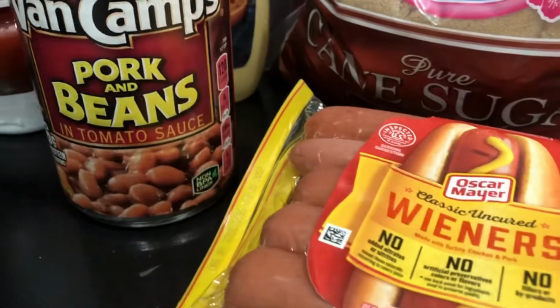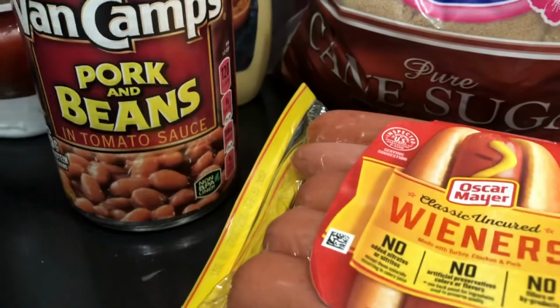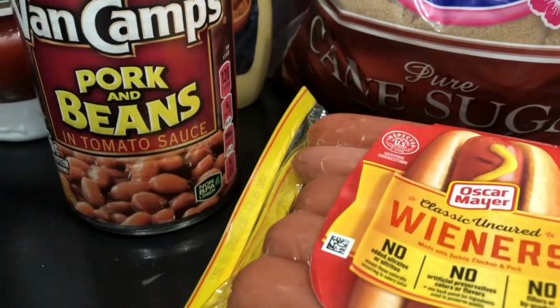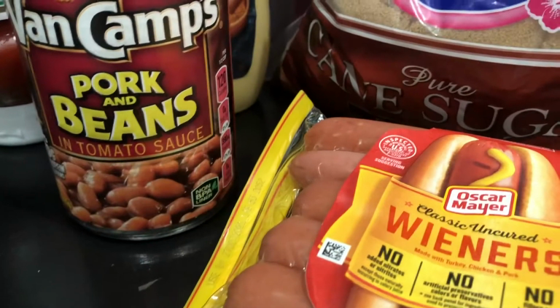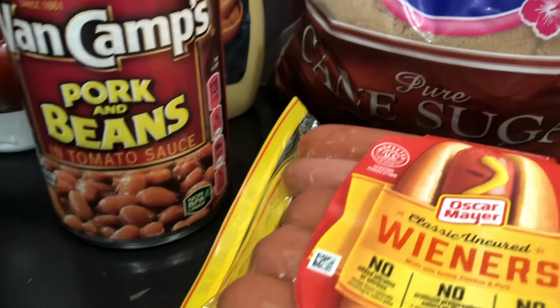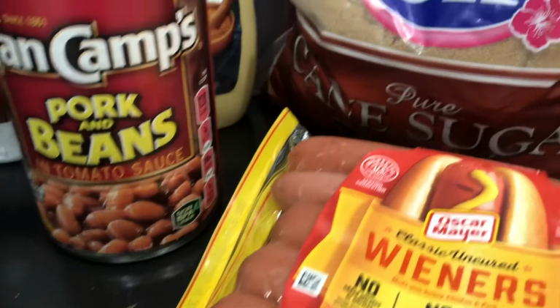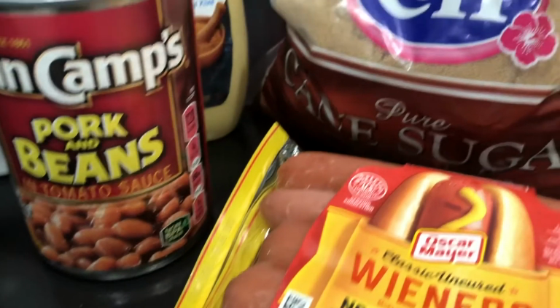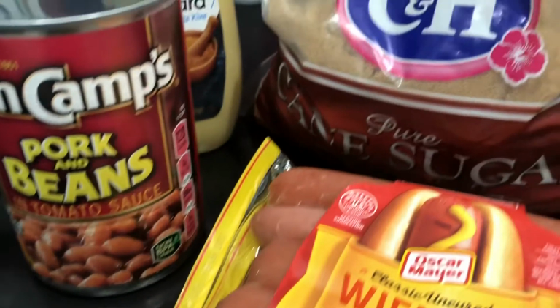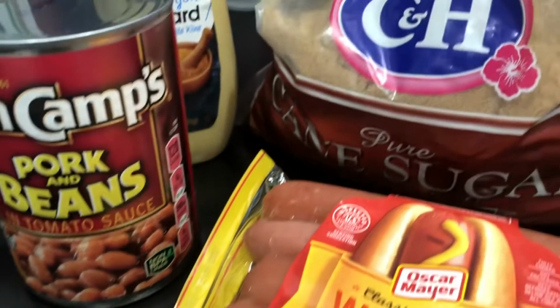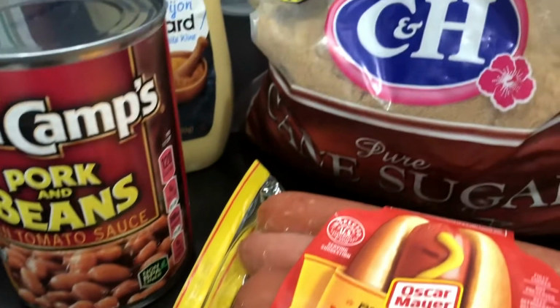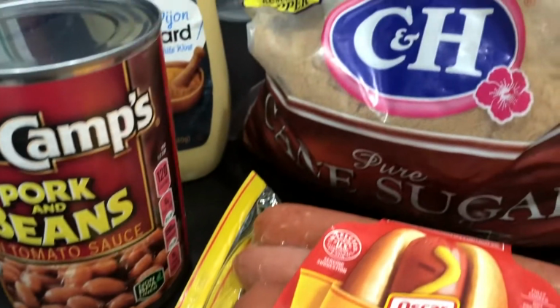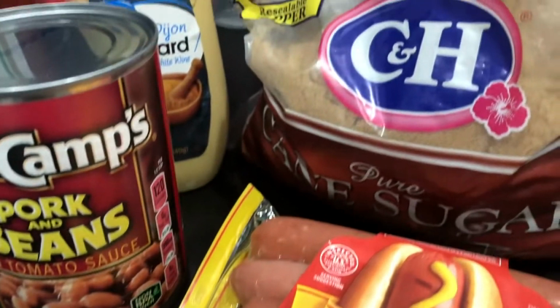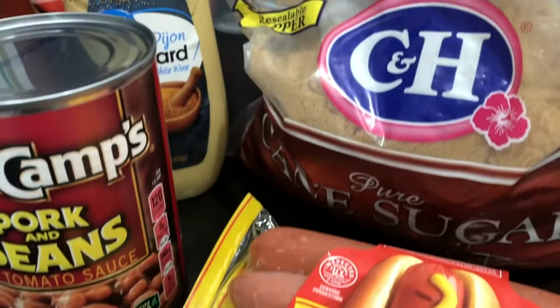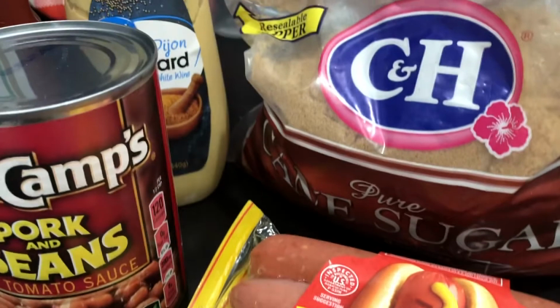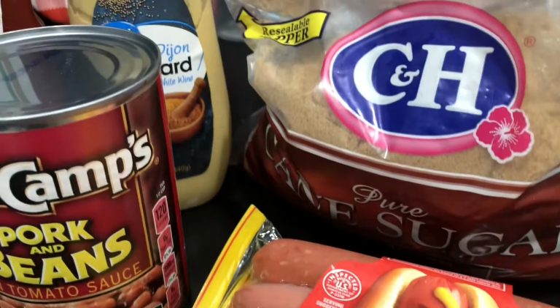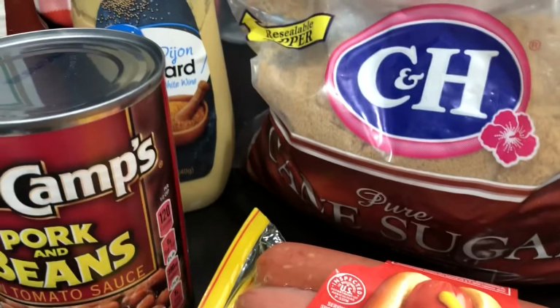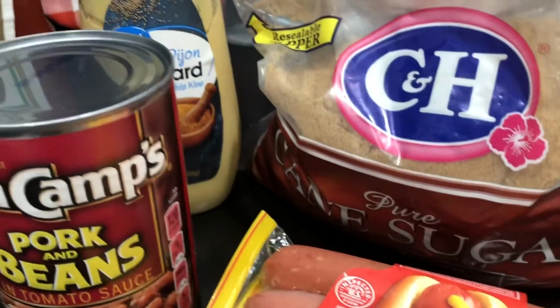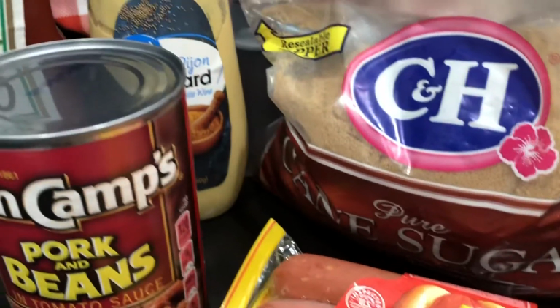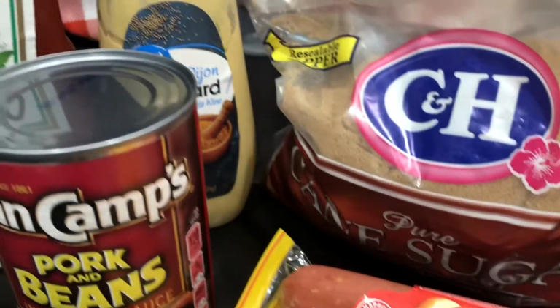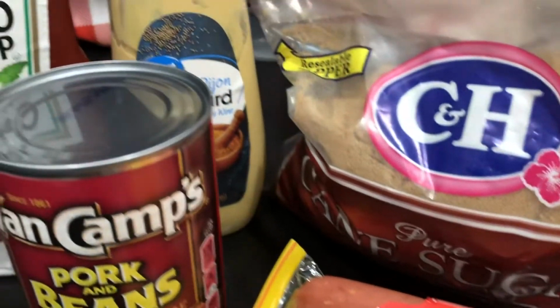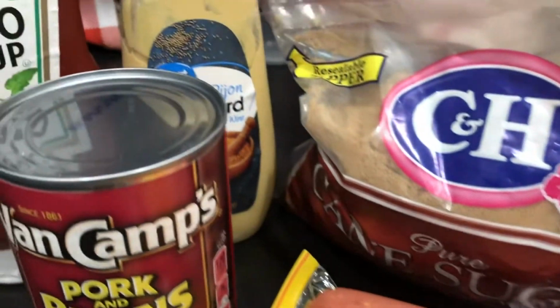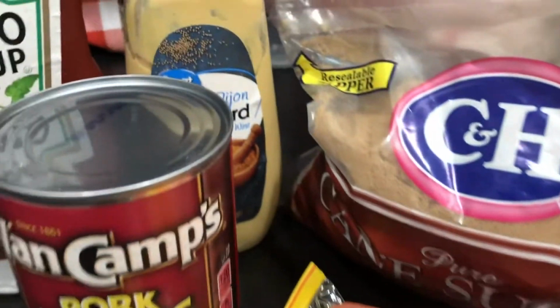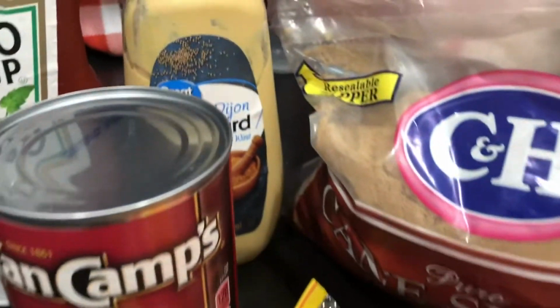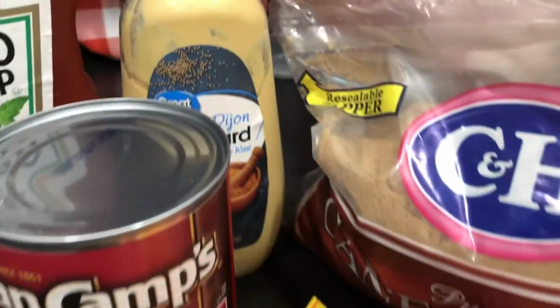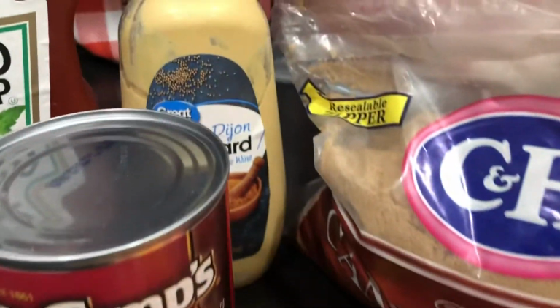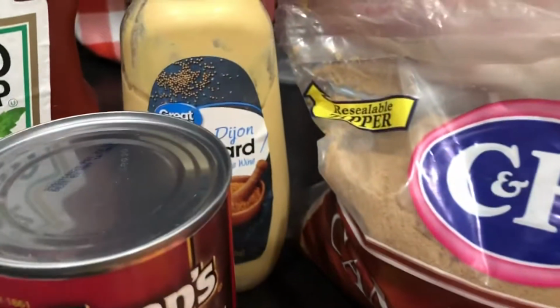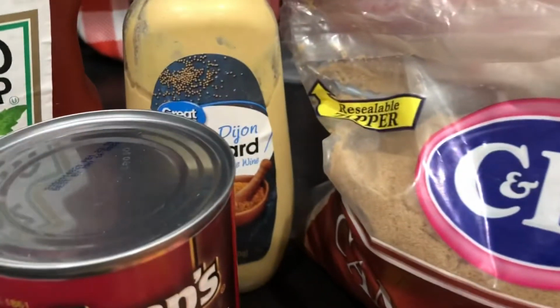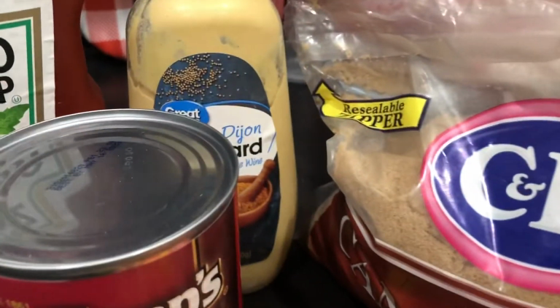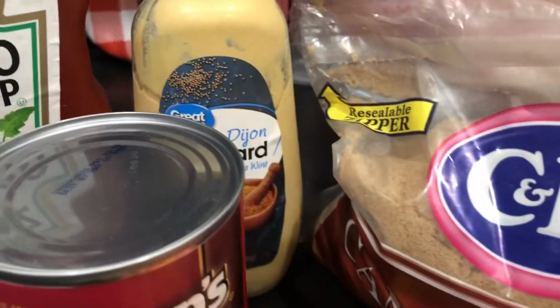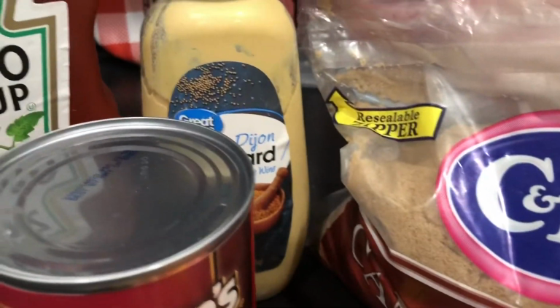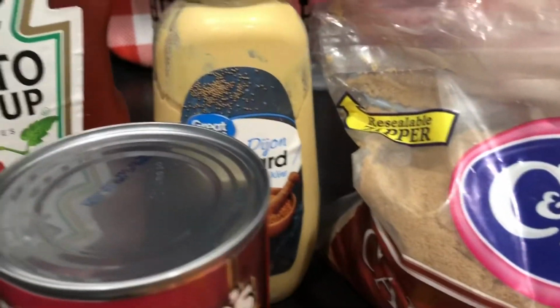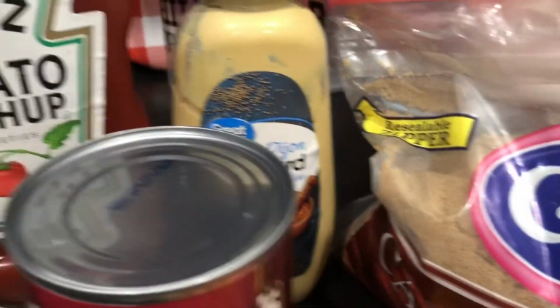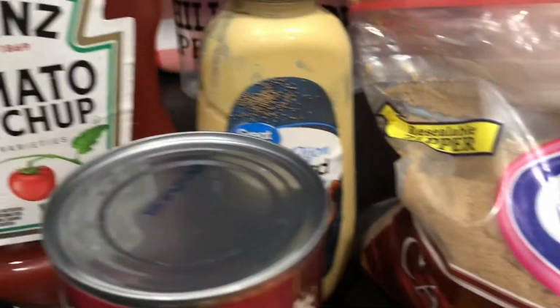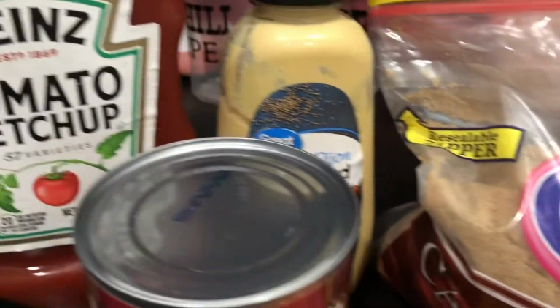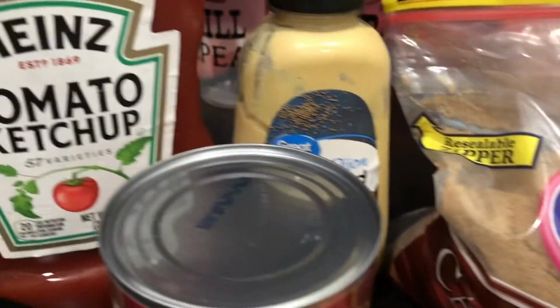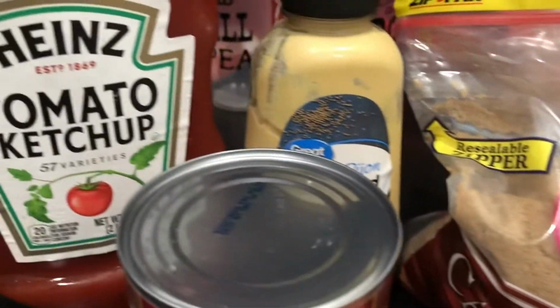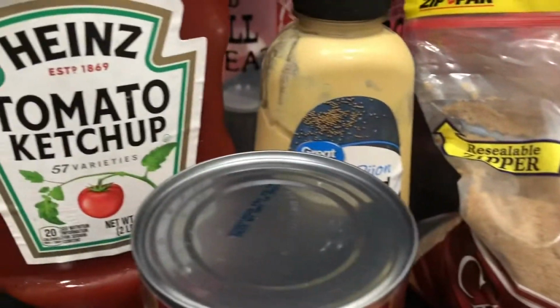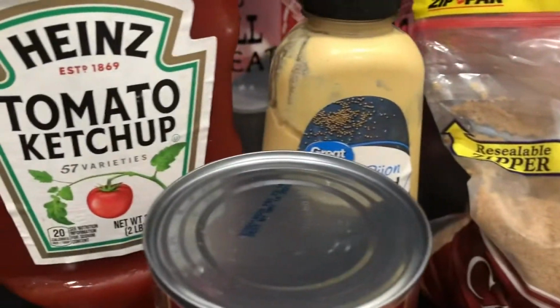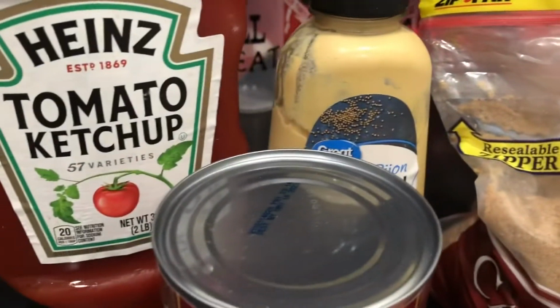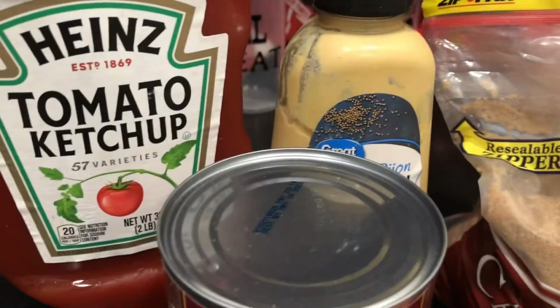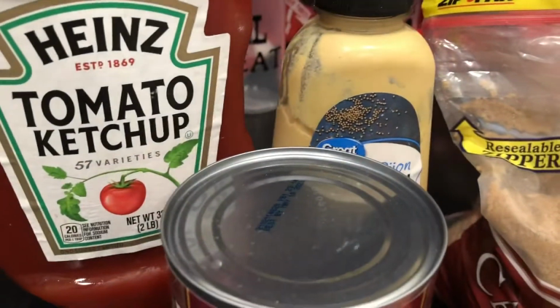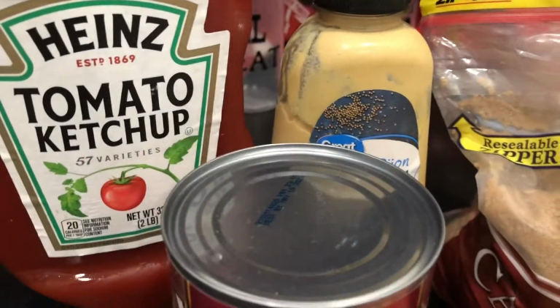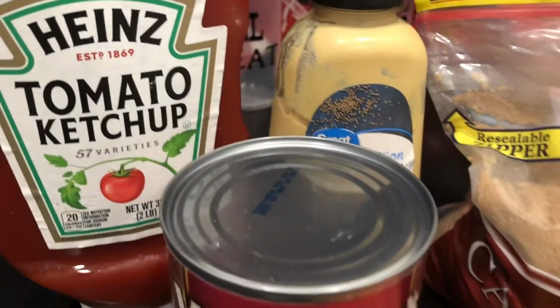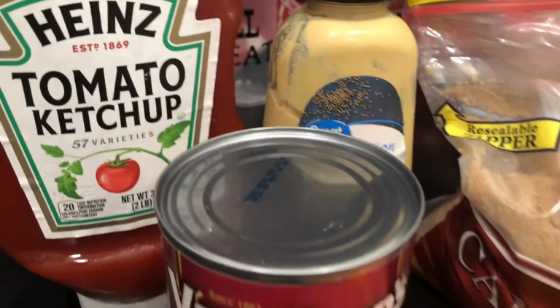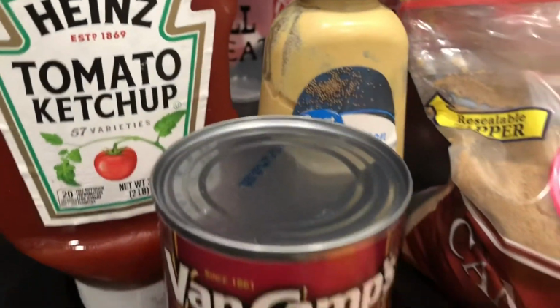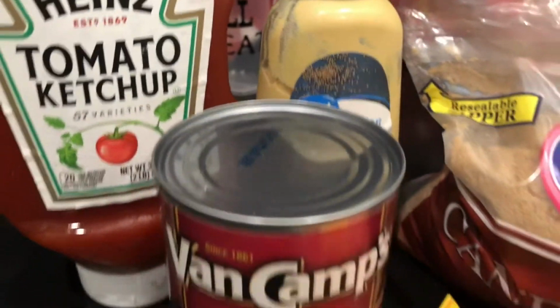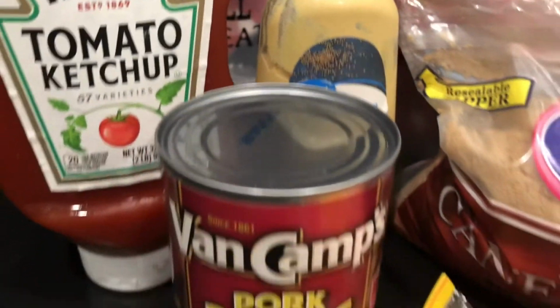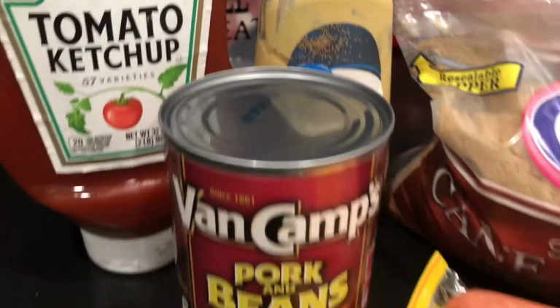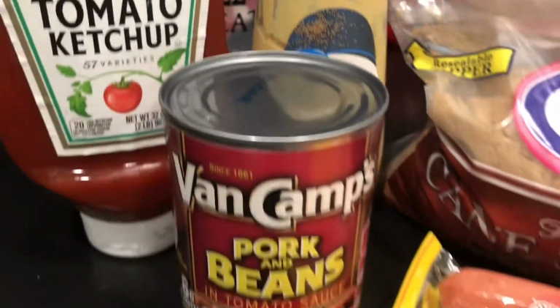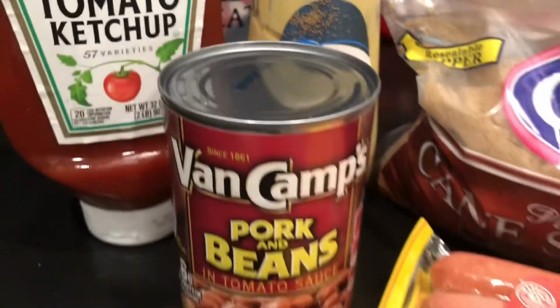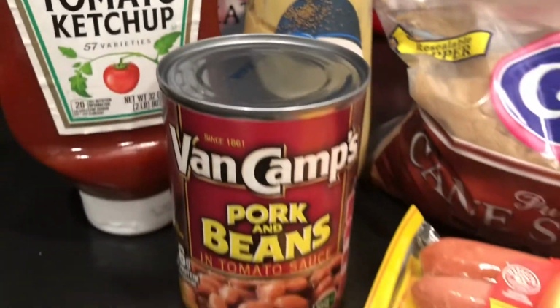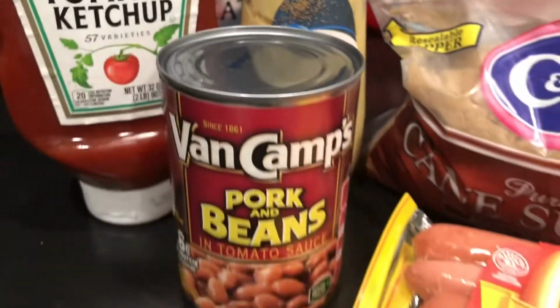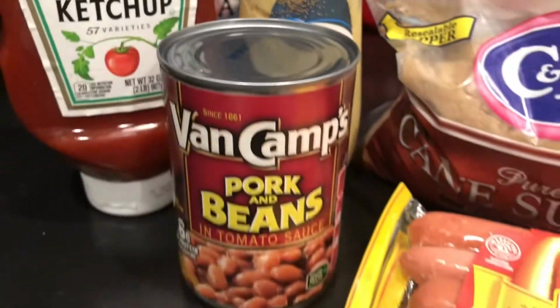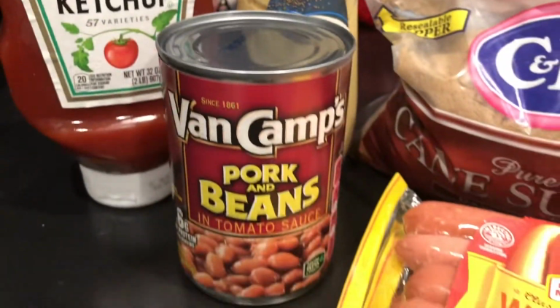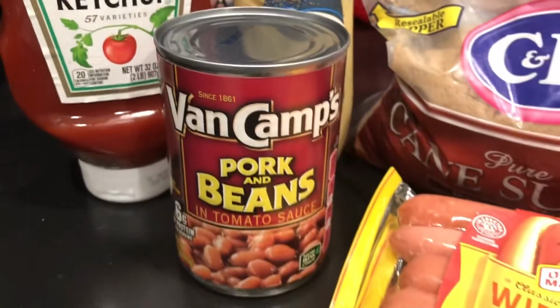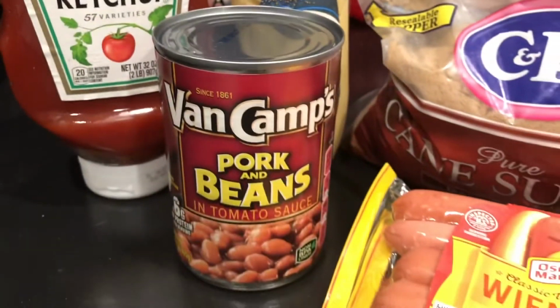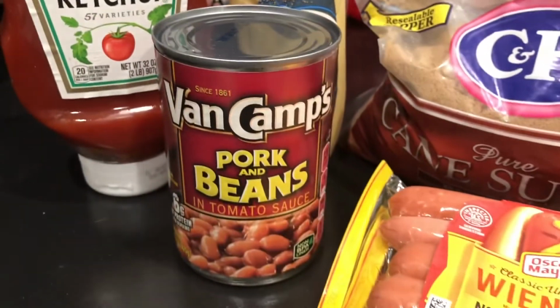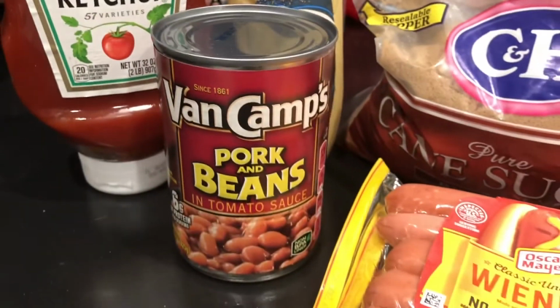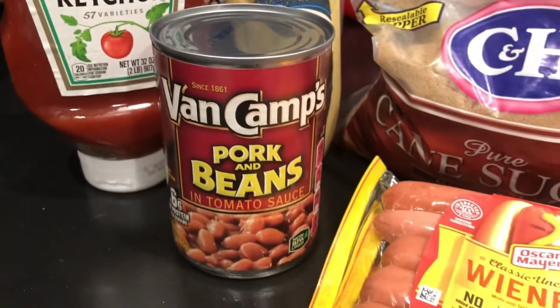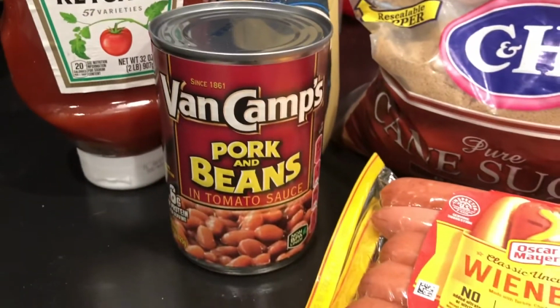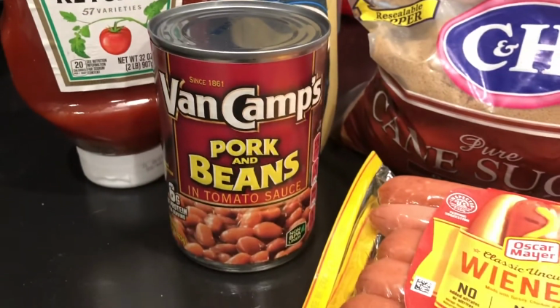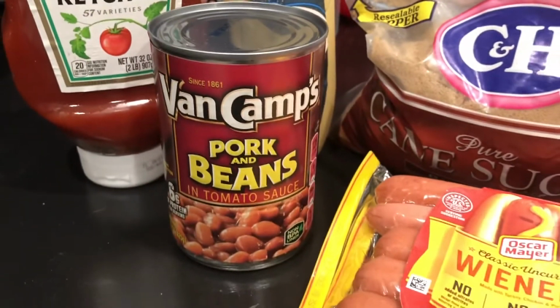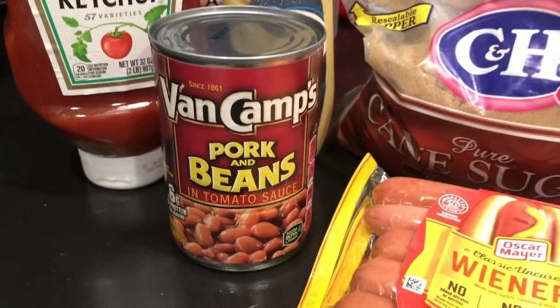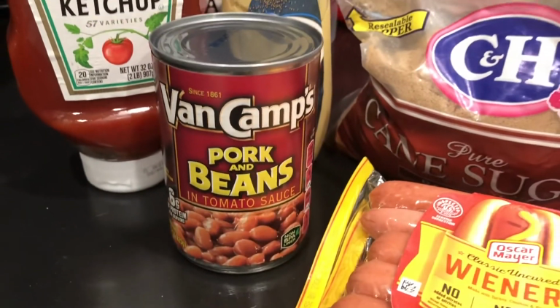All you need is some hot dogs, some pork and beans — remember those? Been a while, huh? — ketchup, mustard, and some brown sugar.